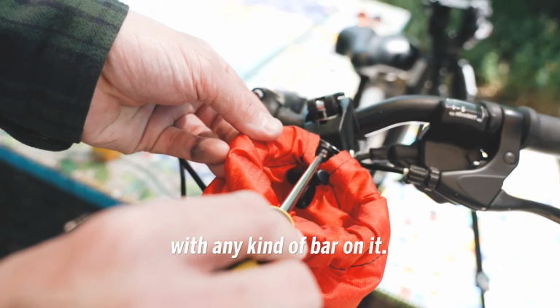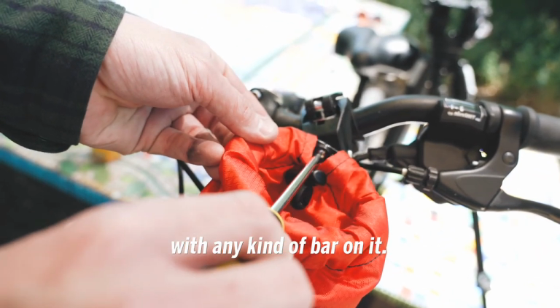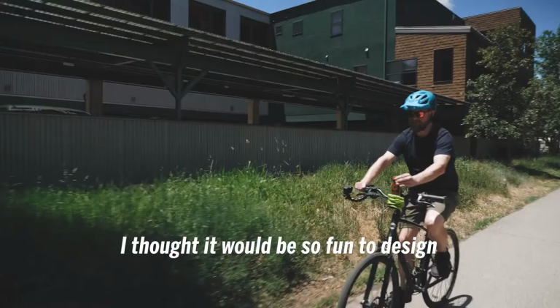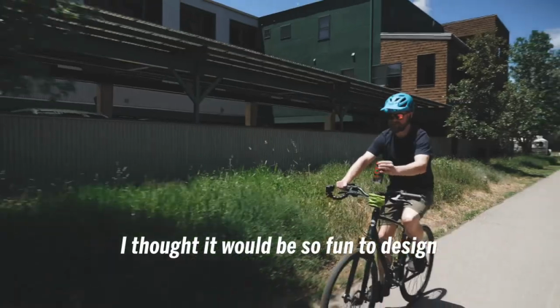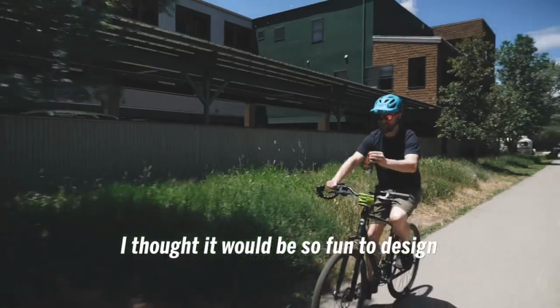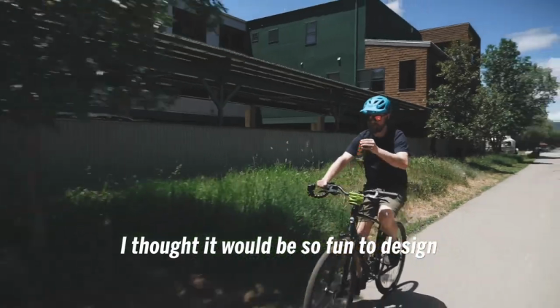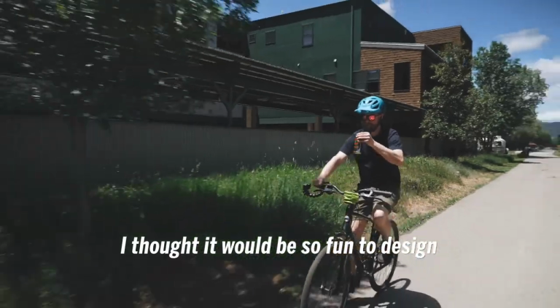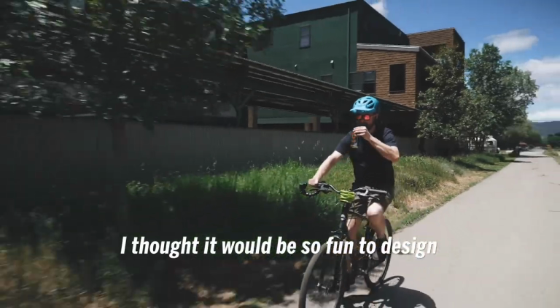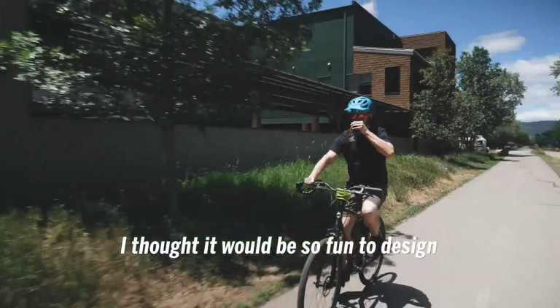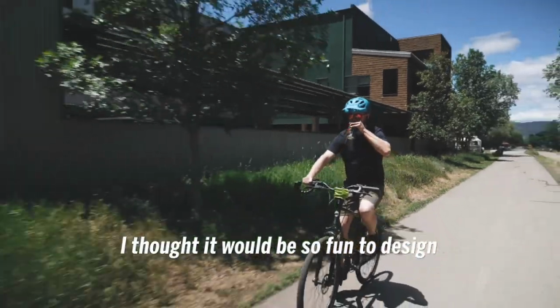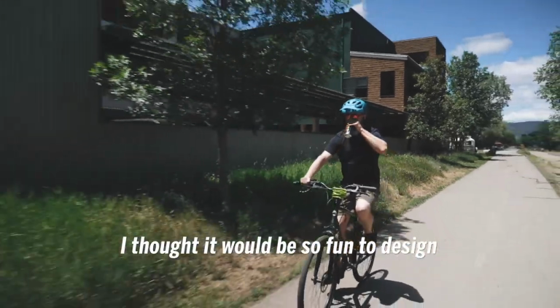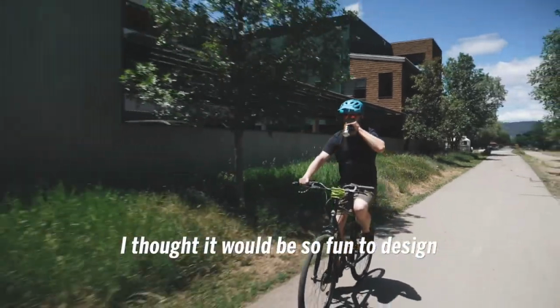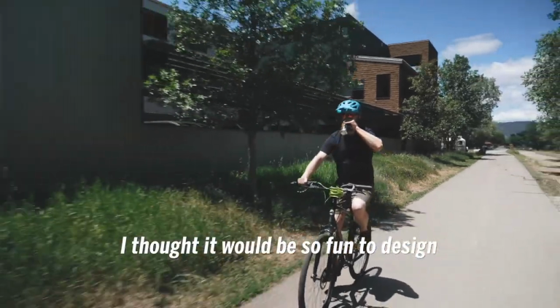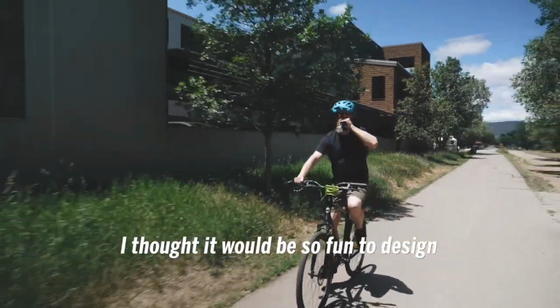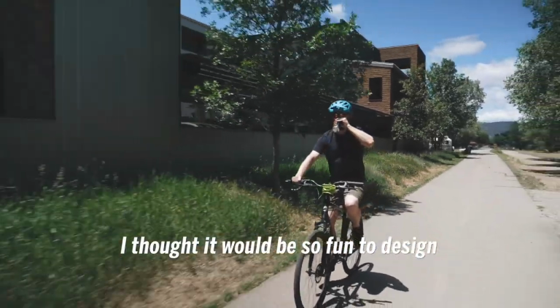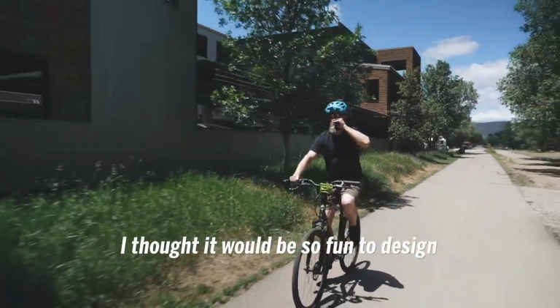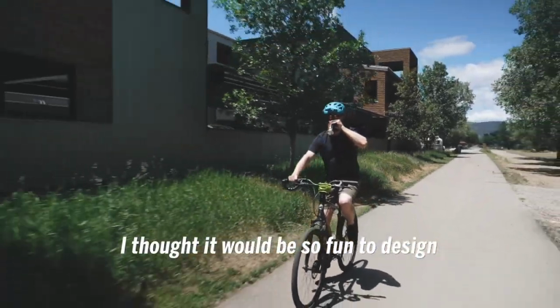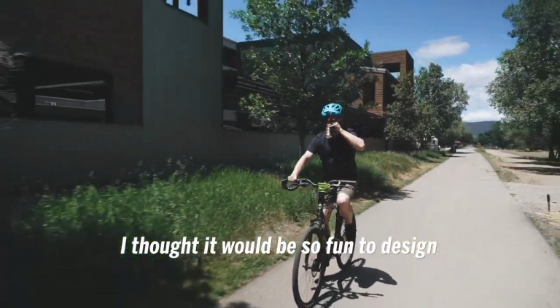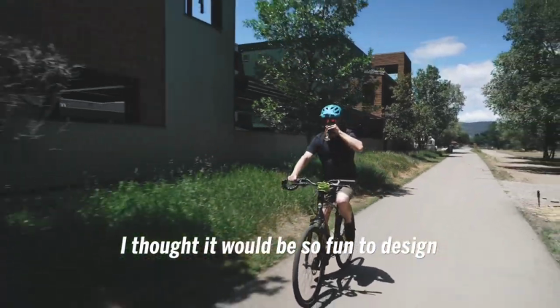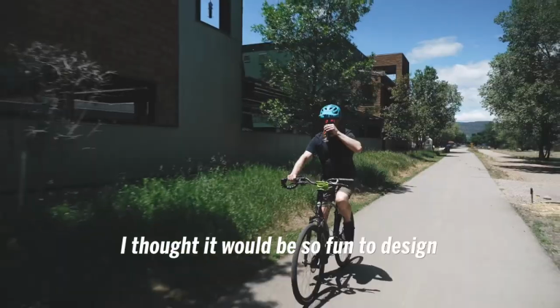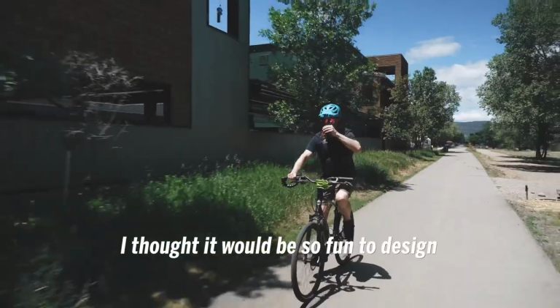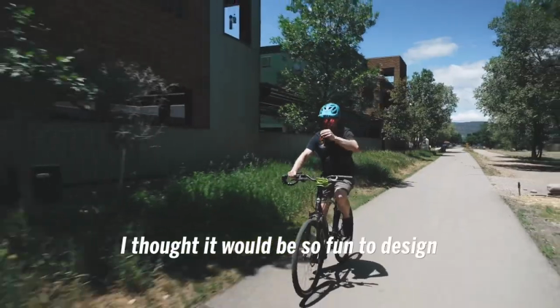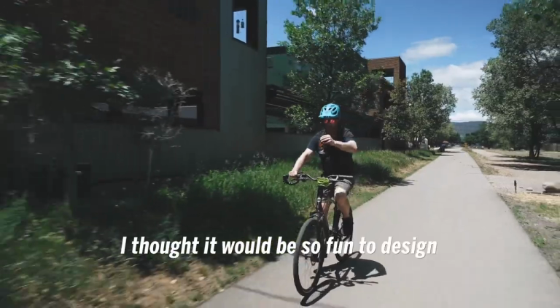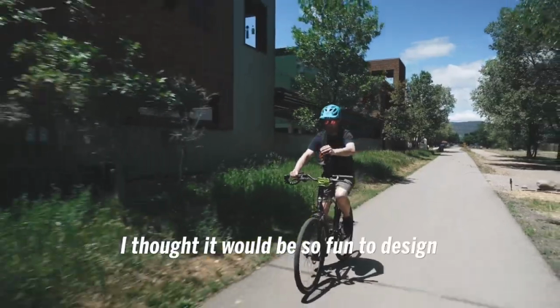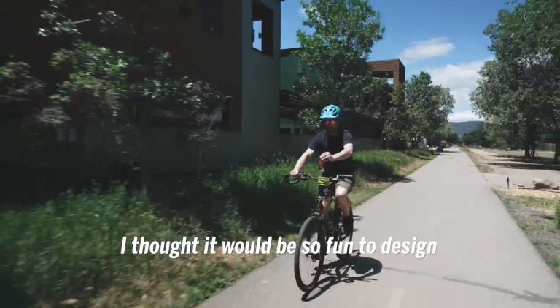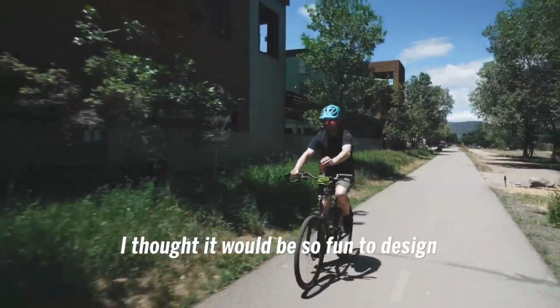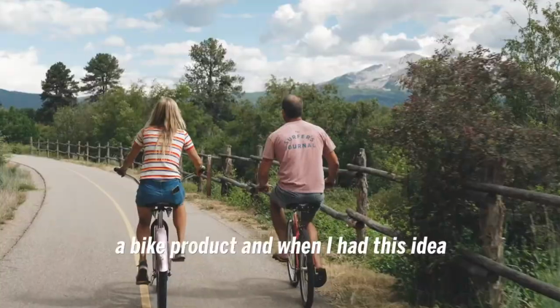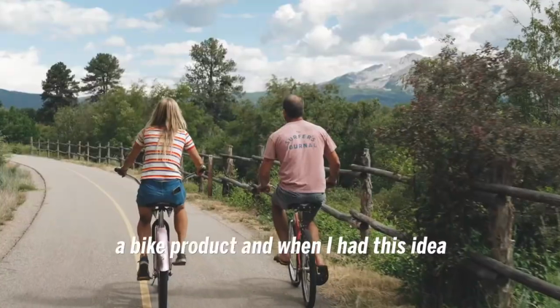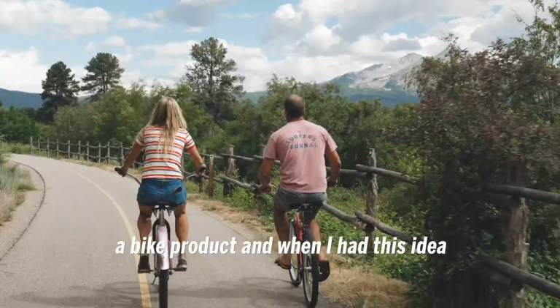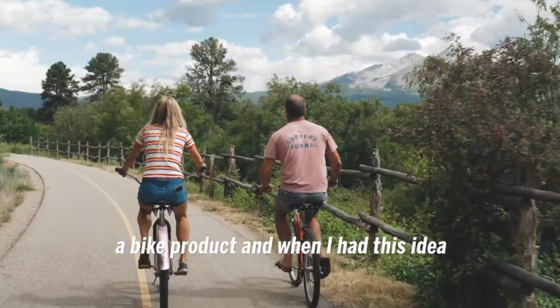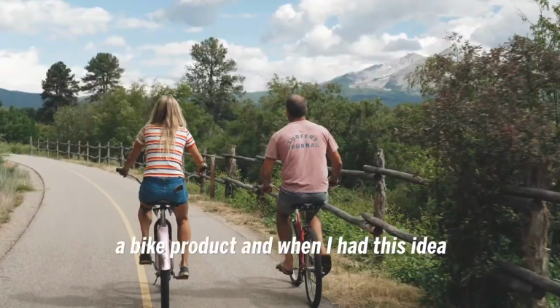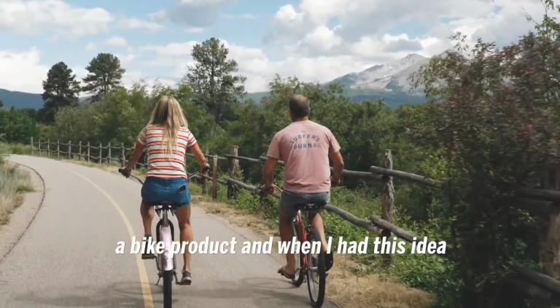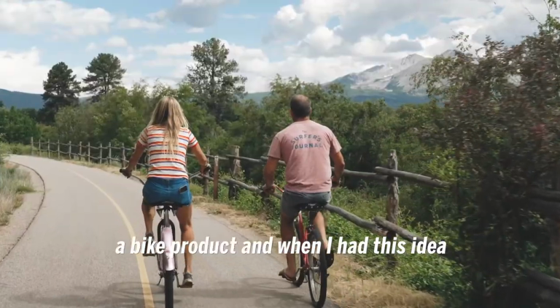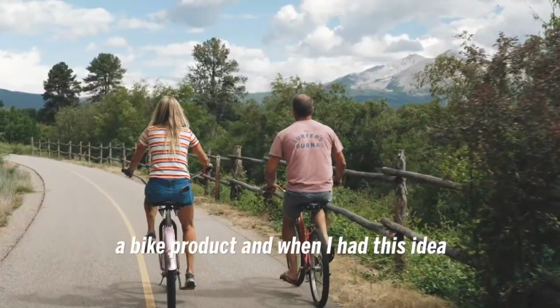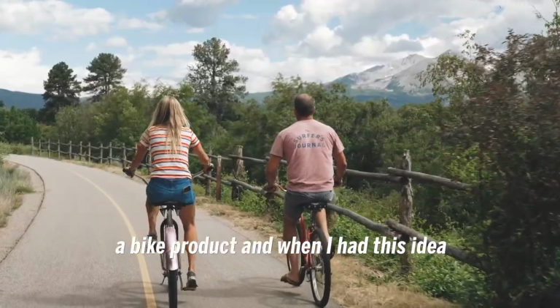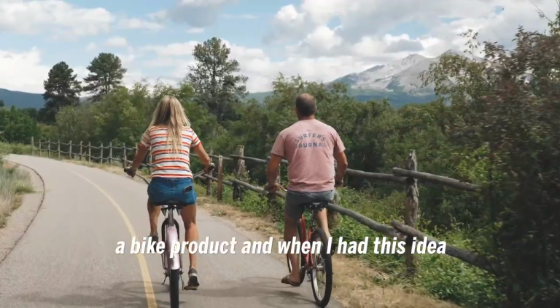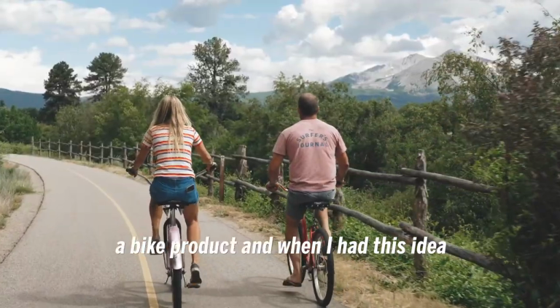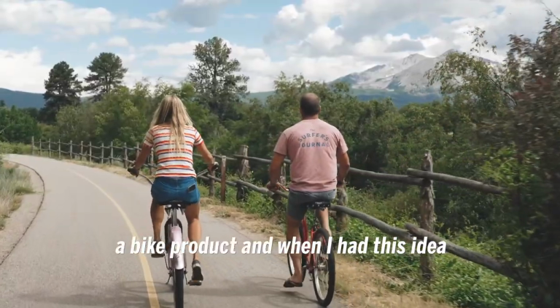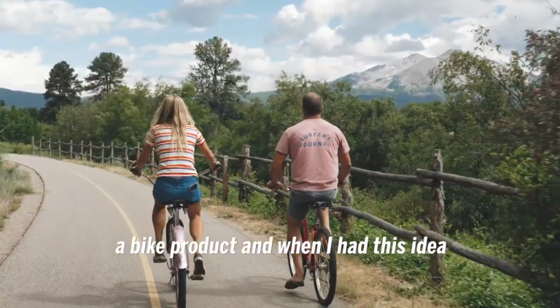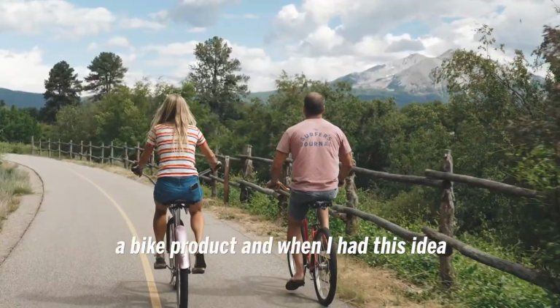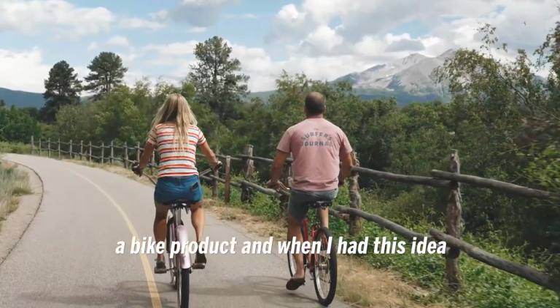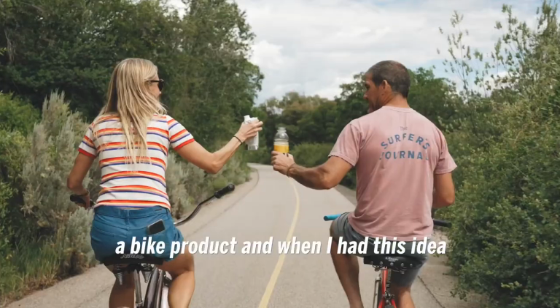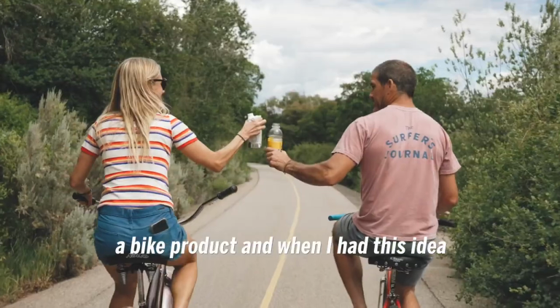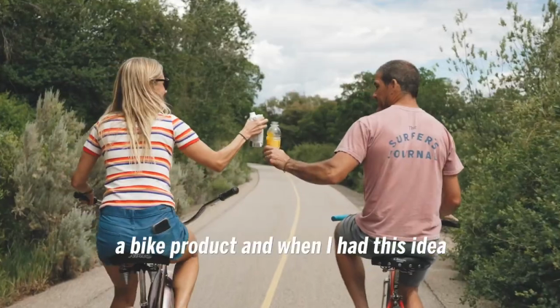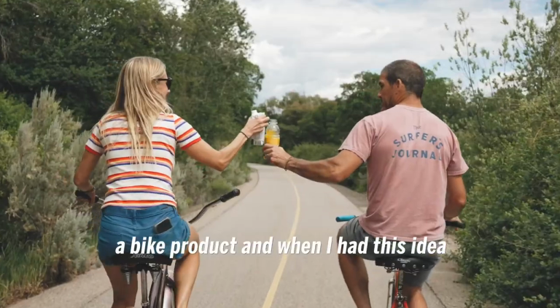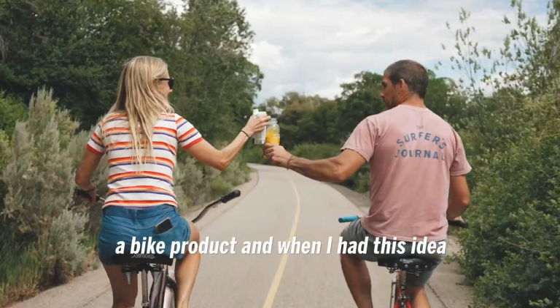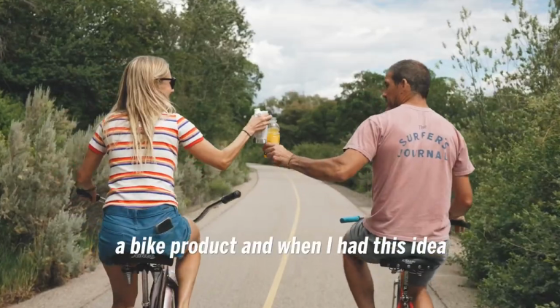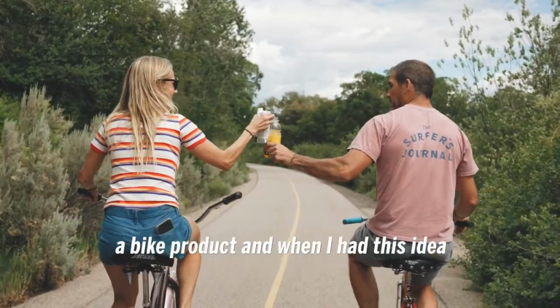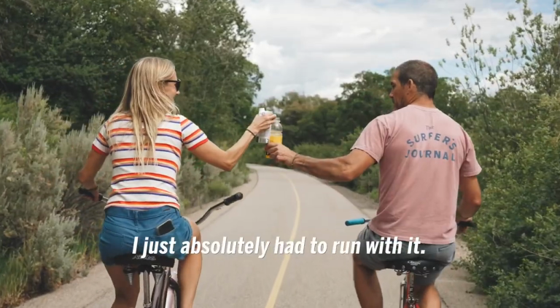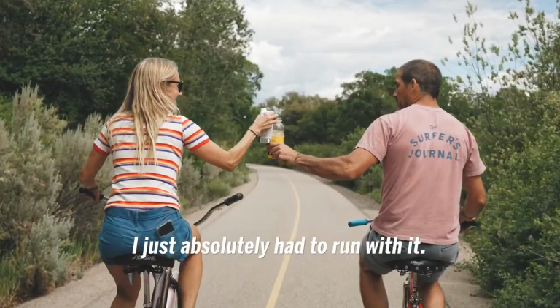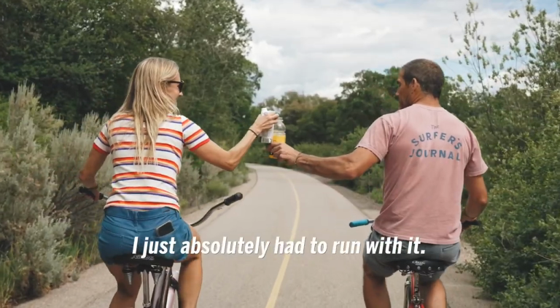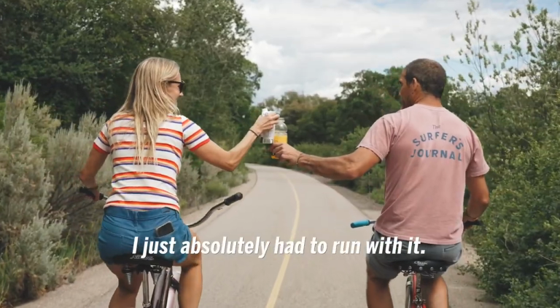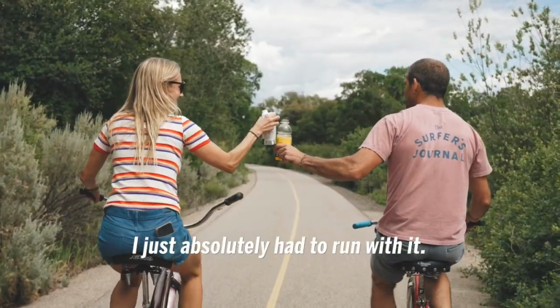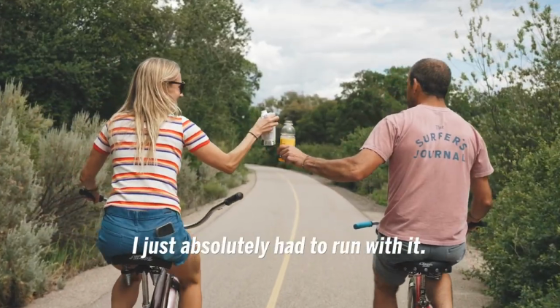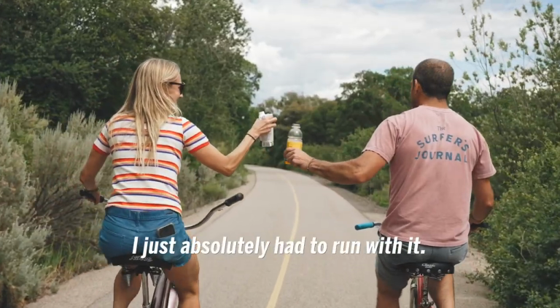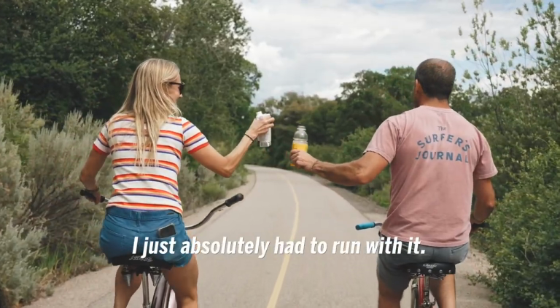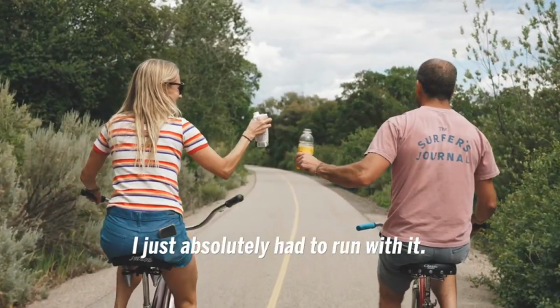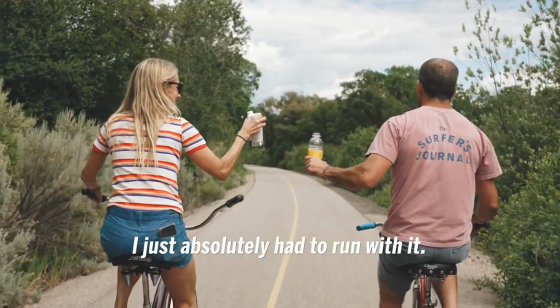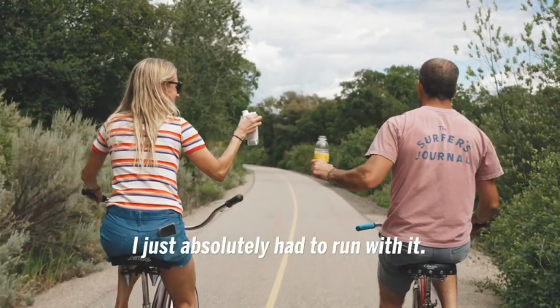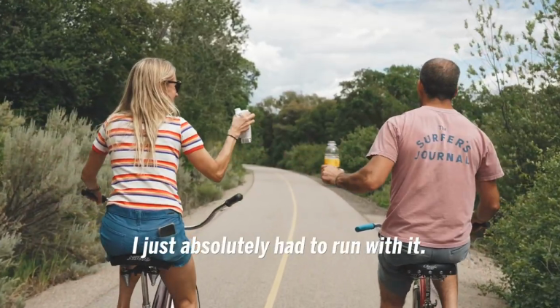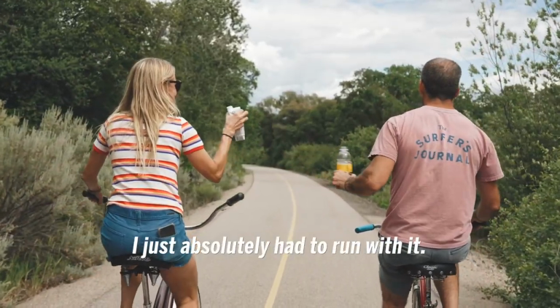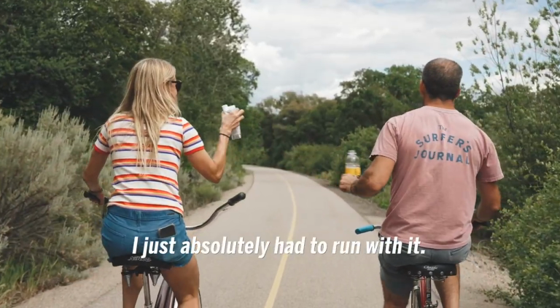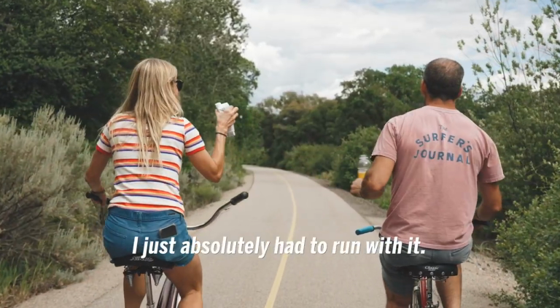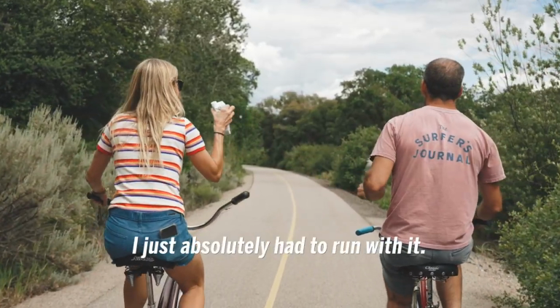I thought it would be so fun to design a bike product and when I had this idea I just absolutely had to run with it.